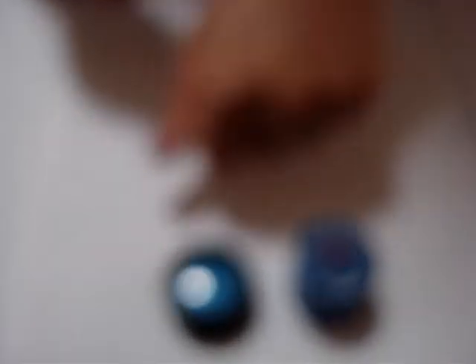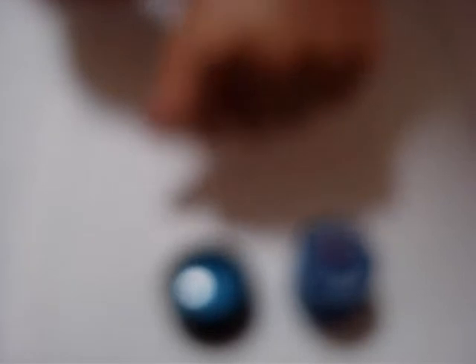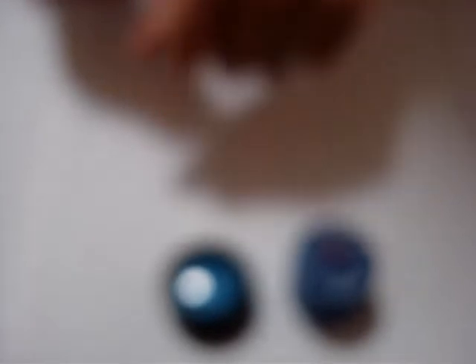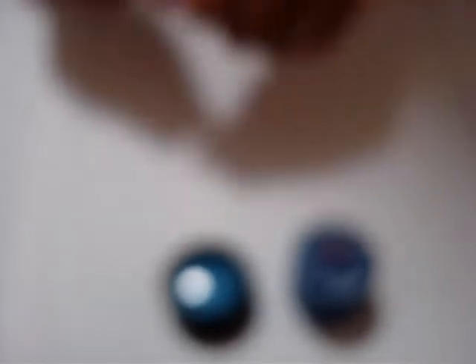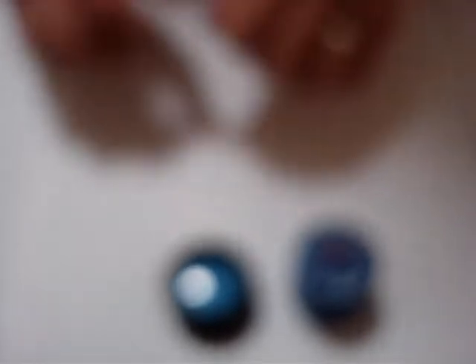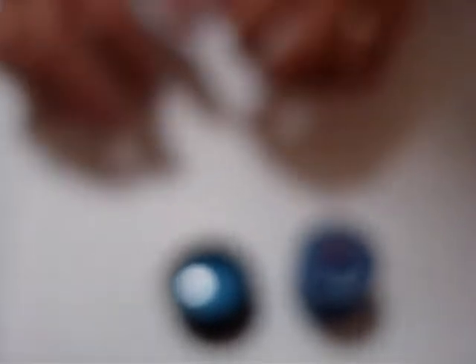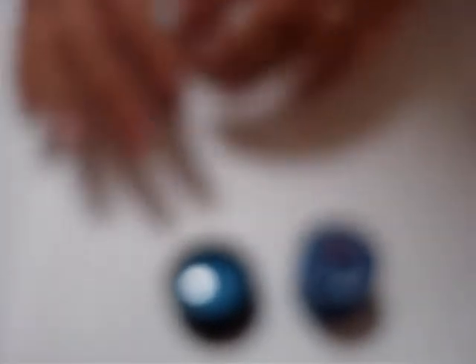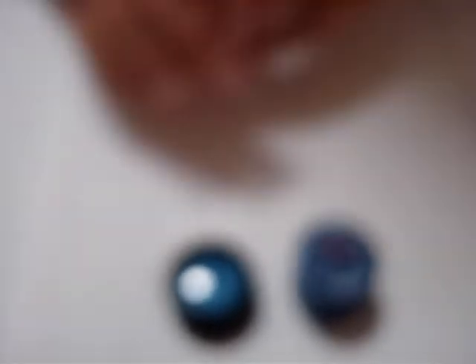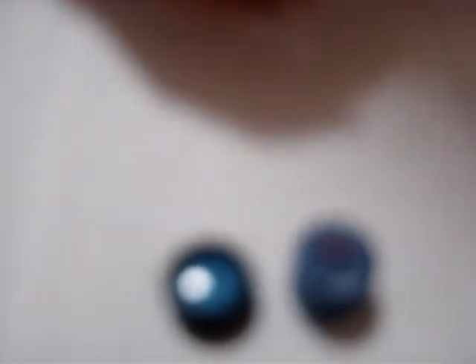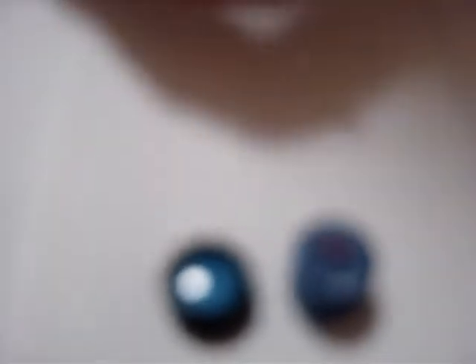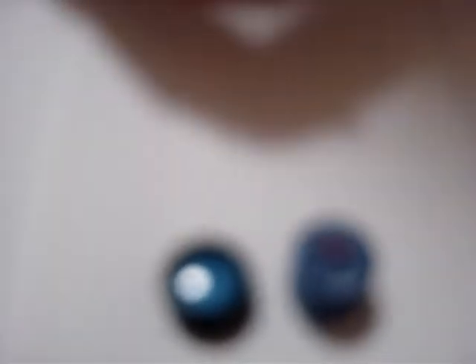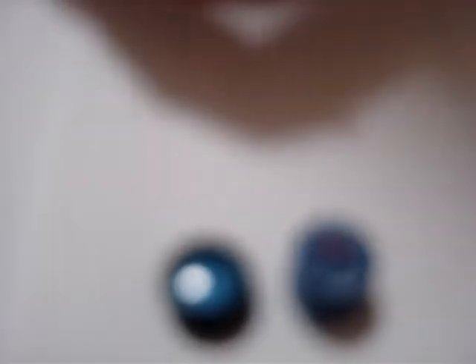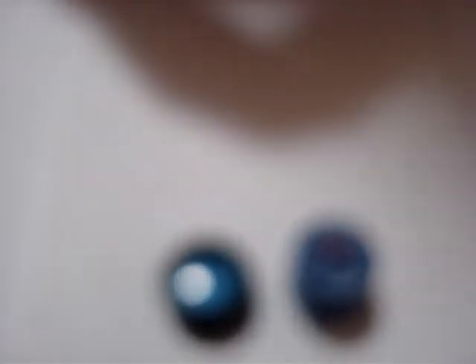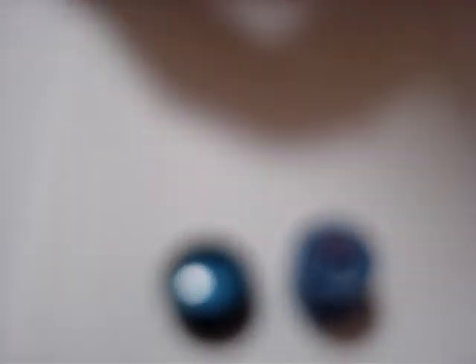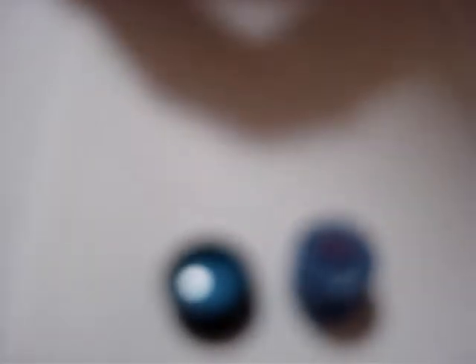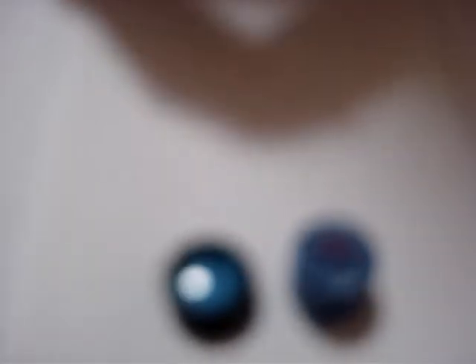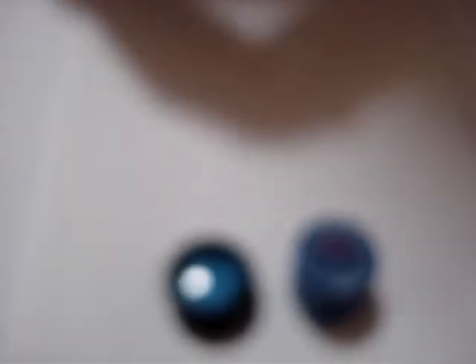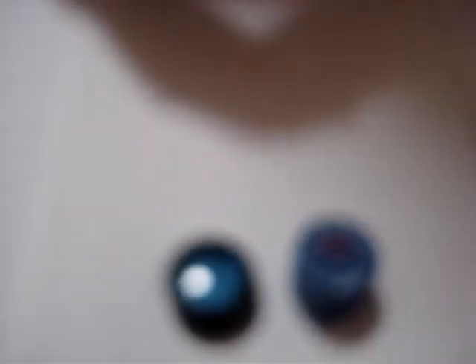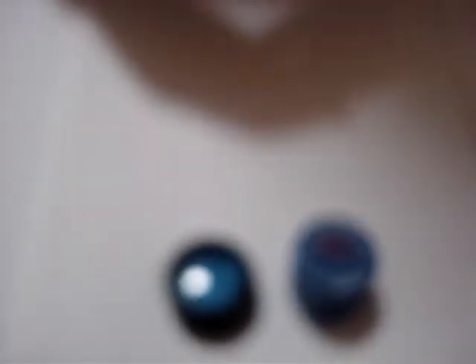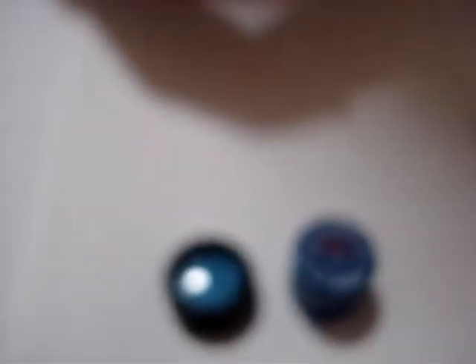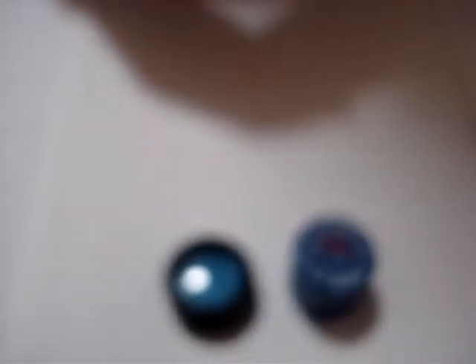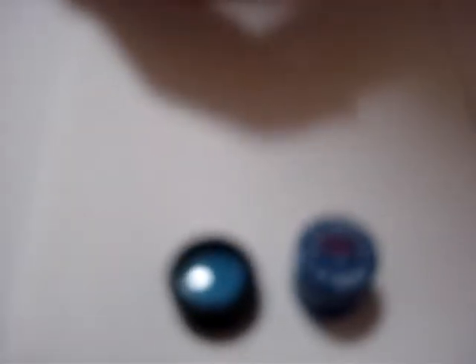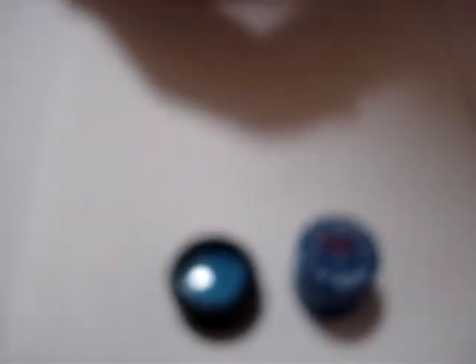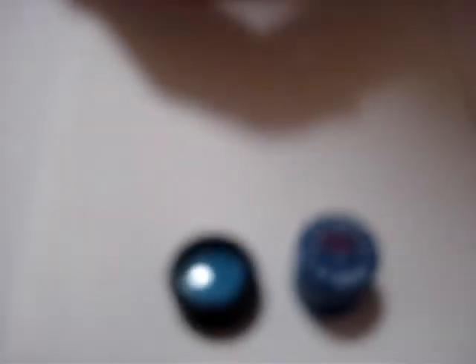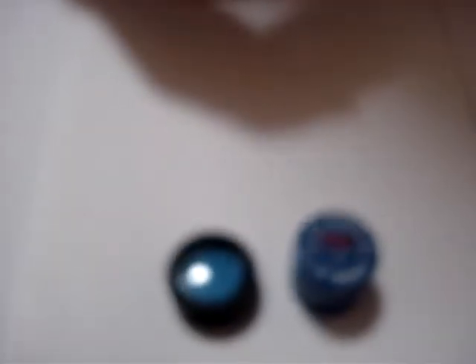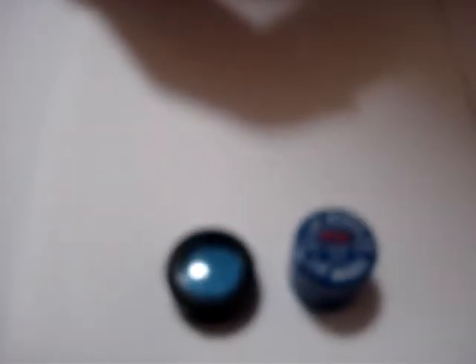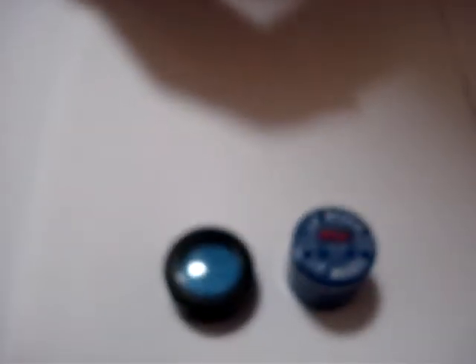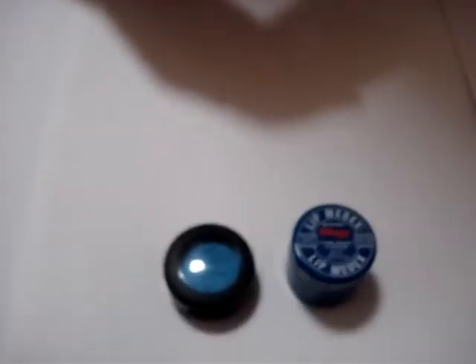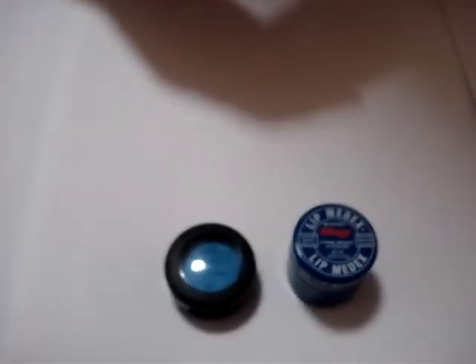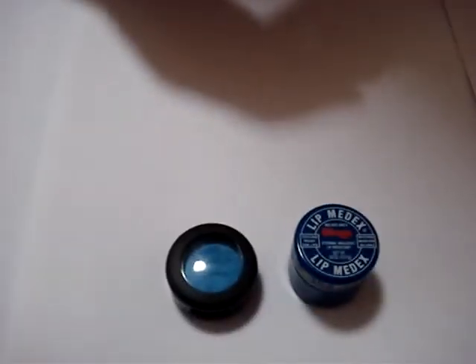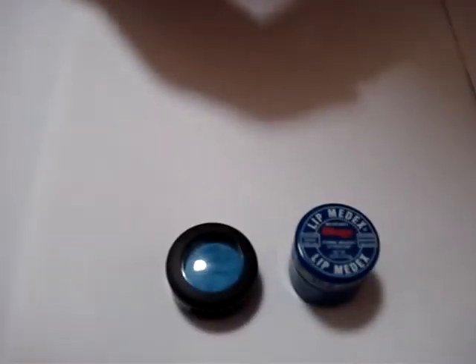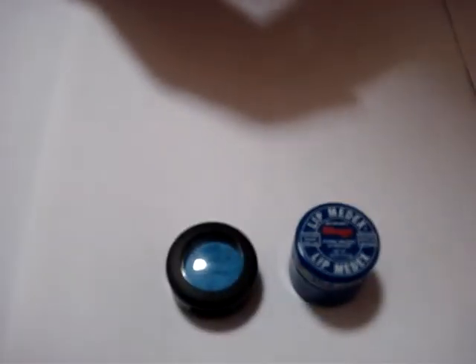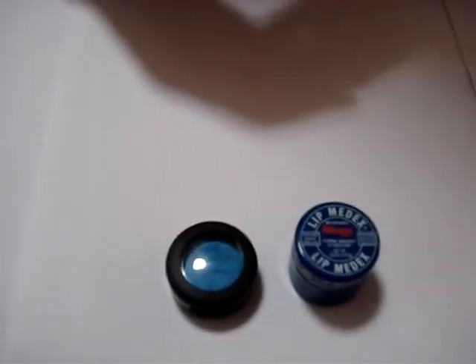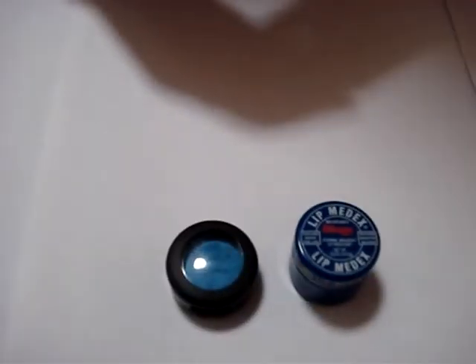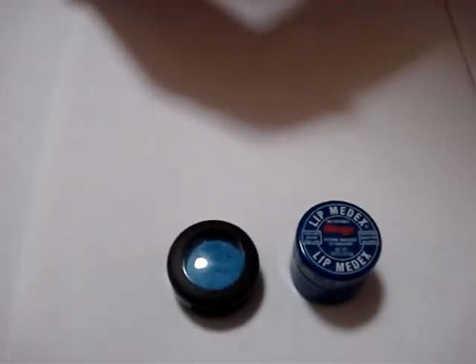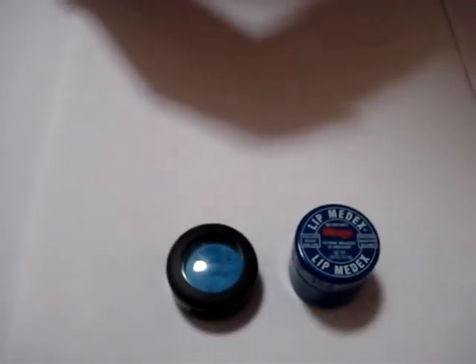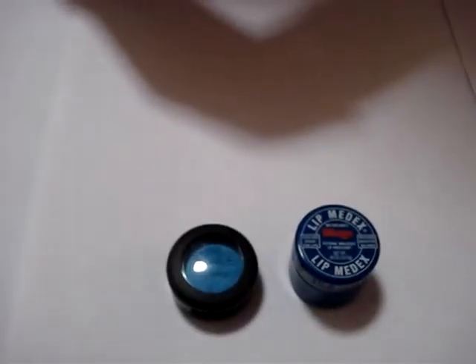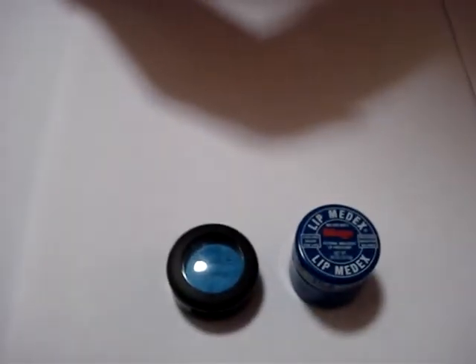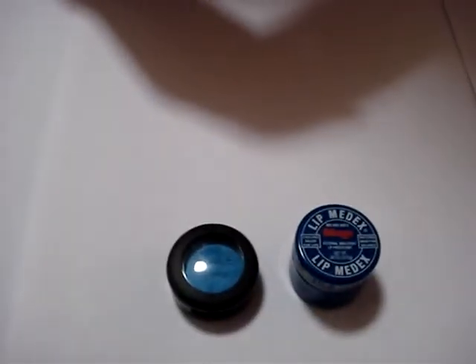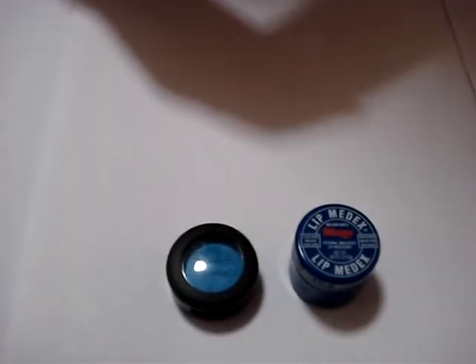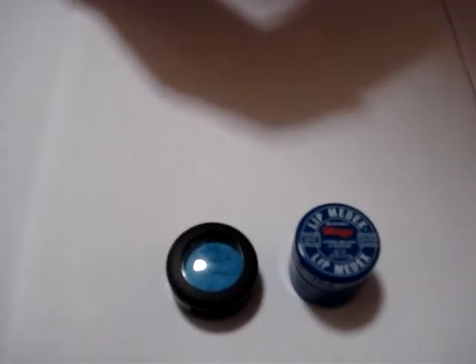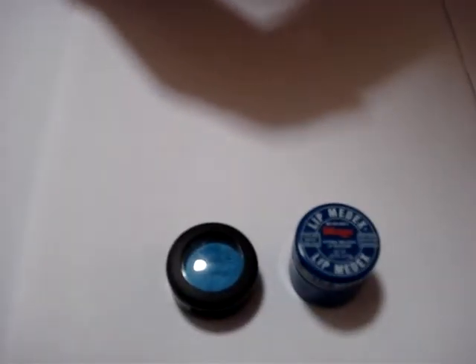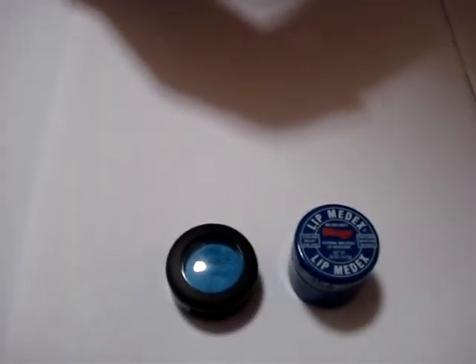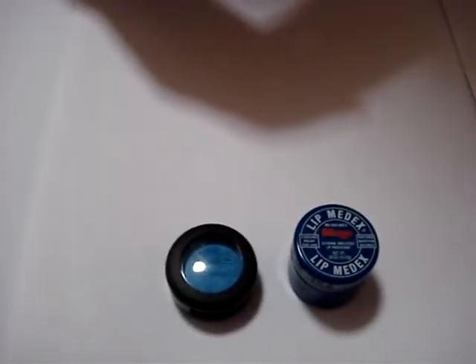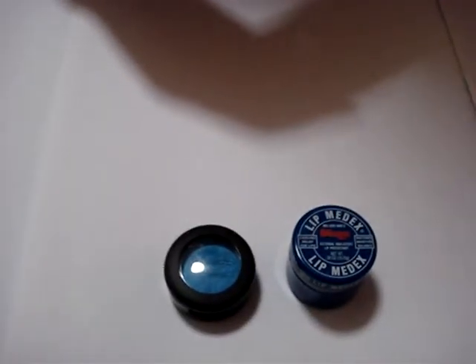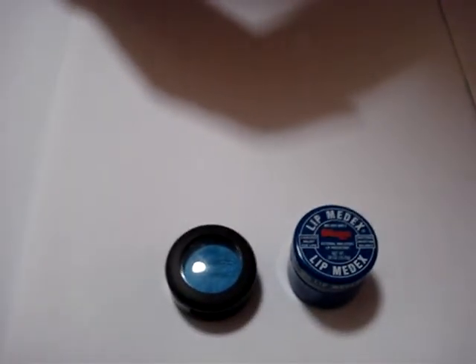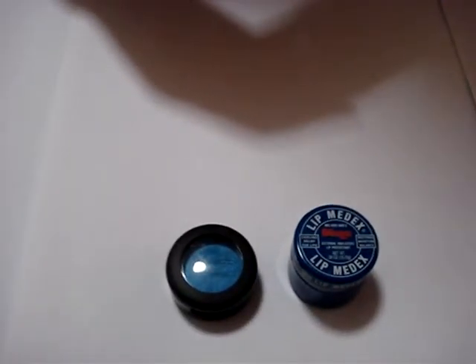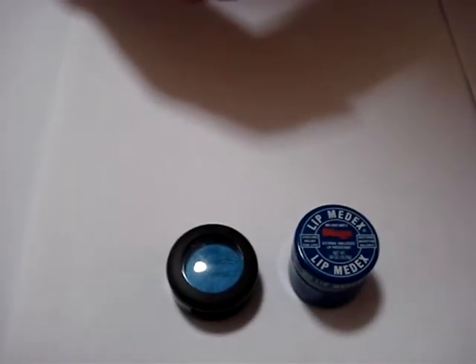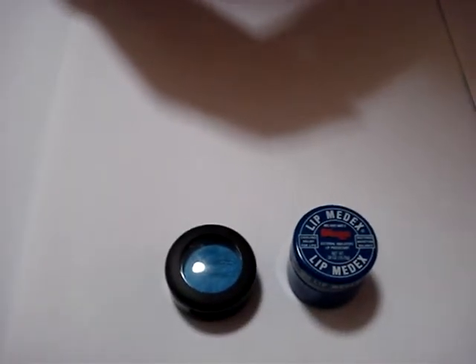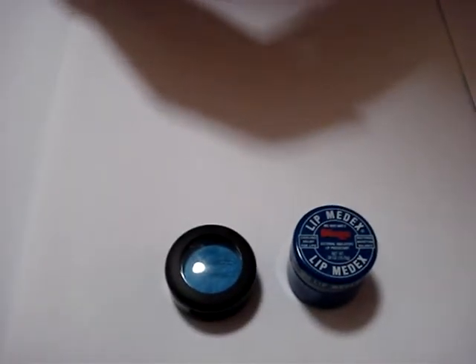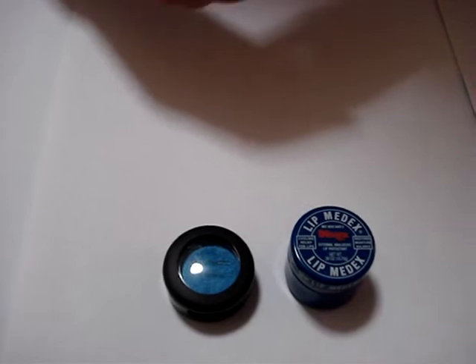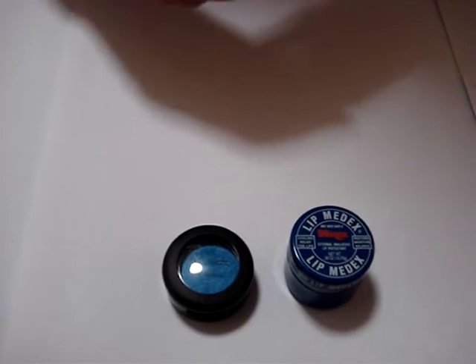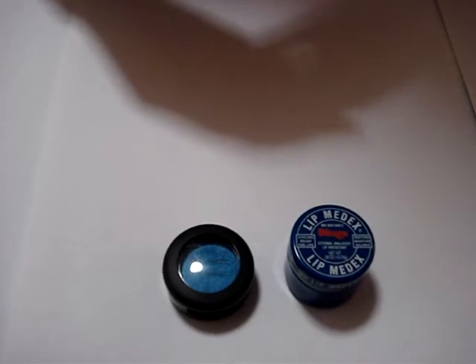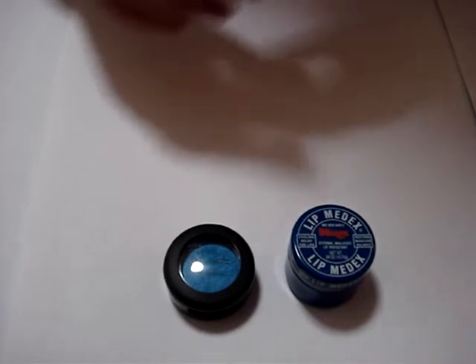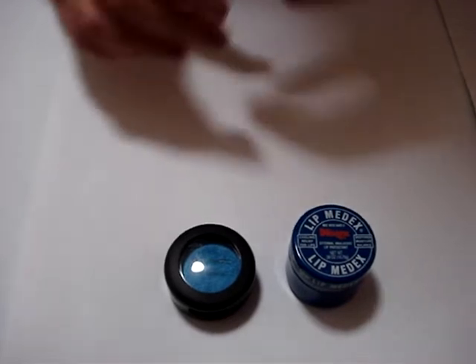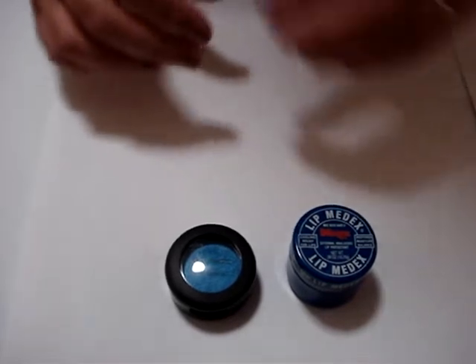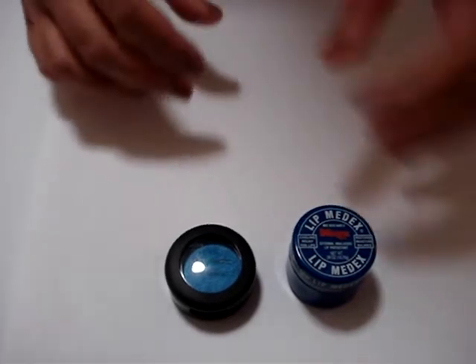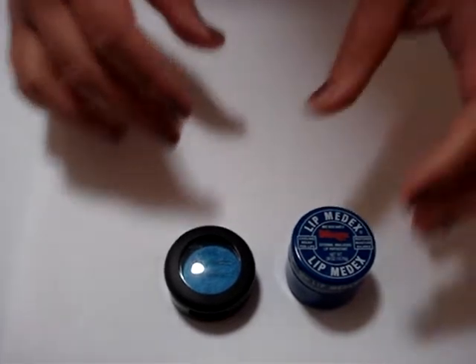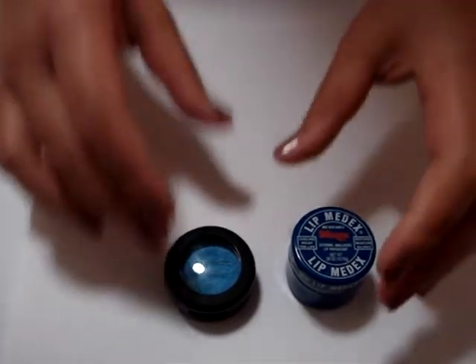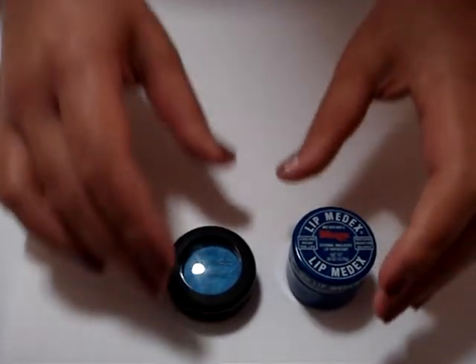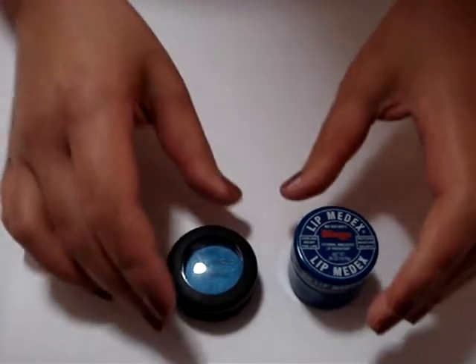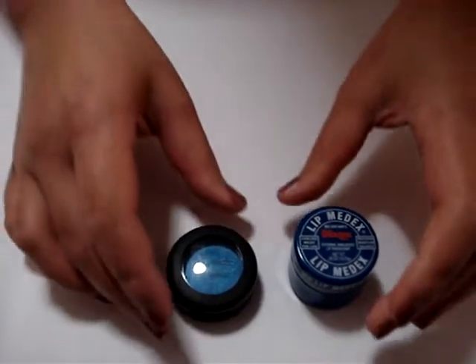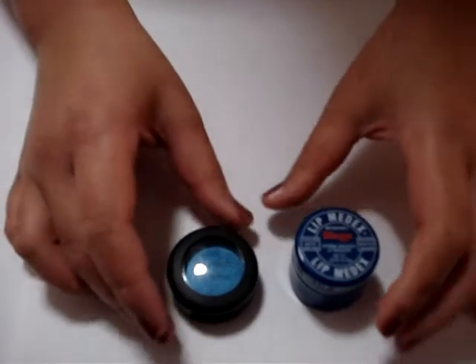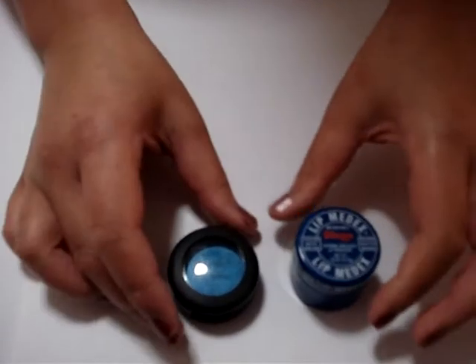Hi everyone, today I'm going to show you how to make your own lip color corrector to wear underneath your lipstick.